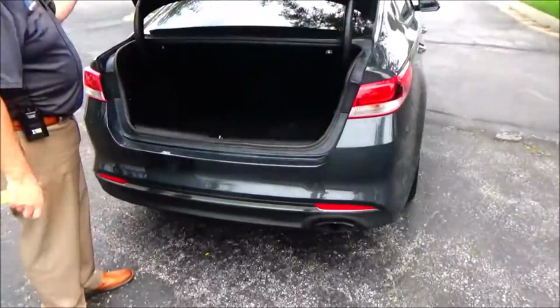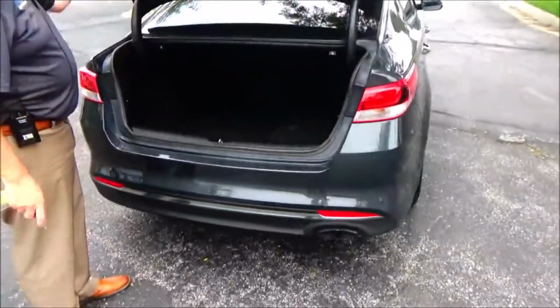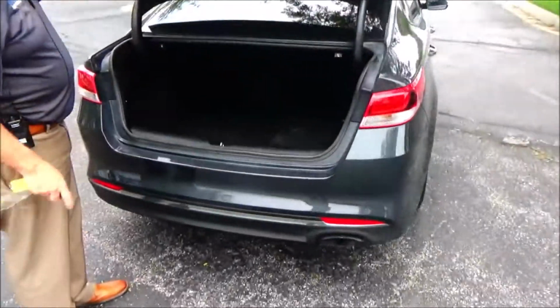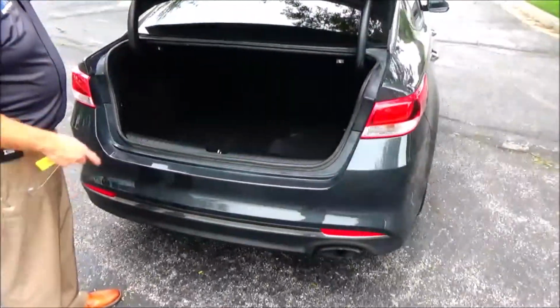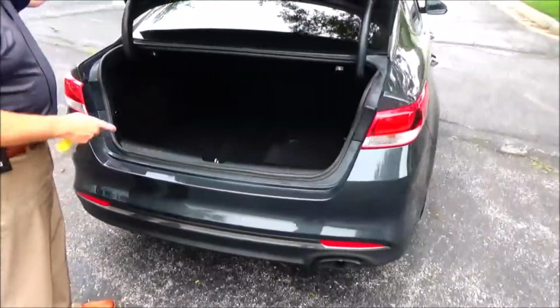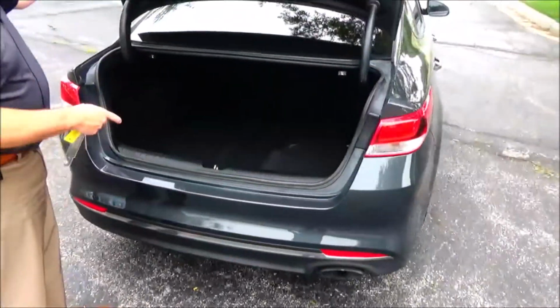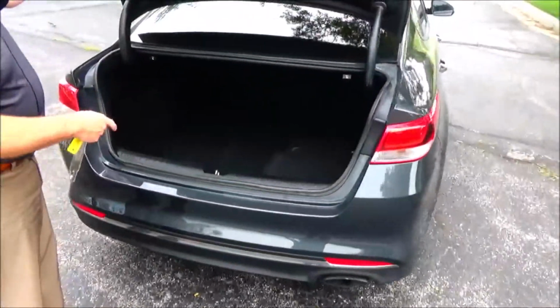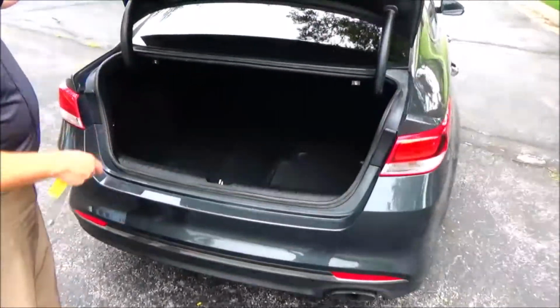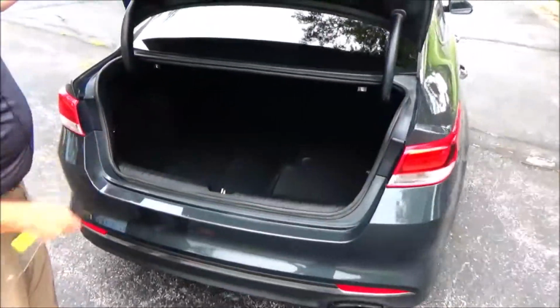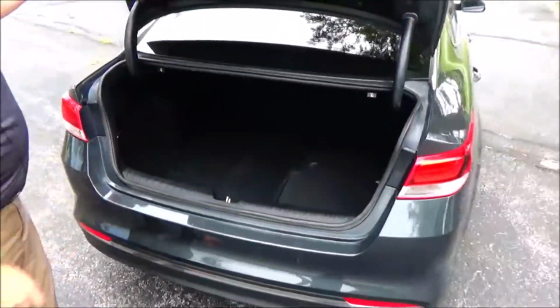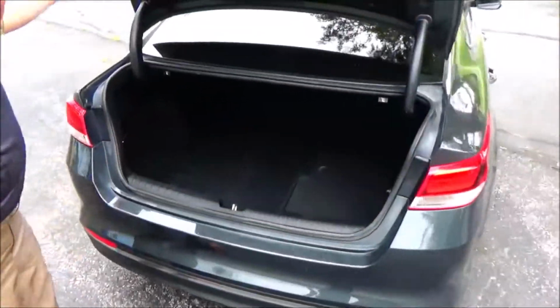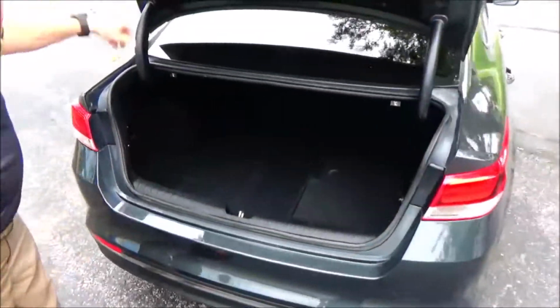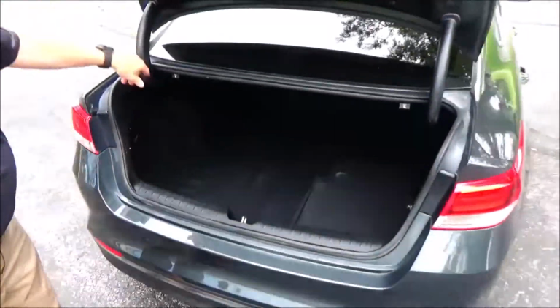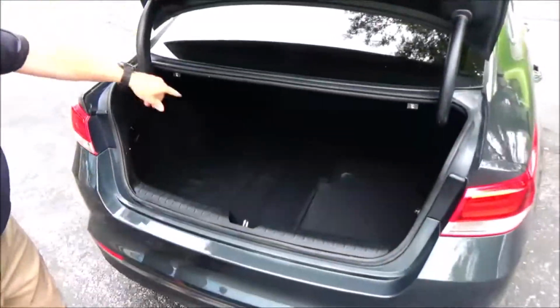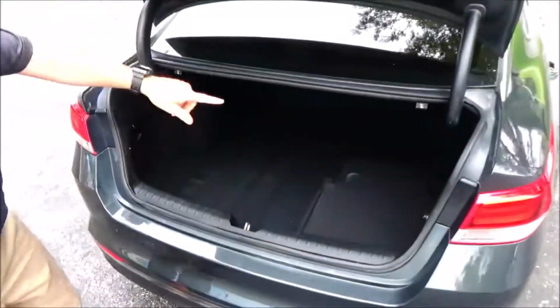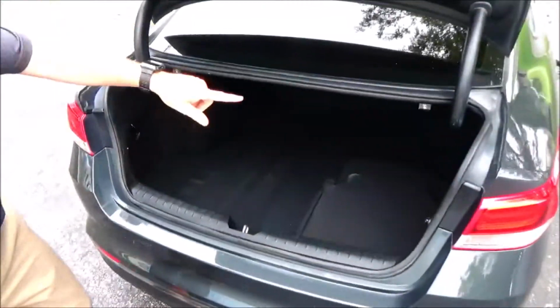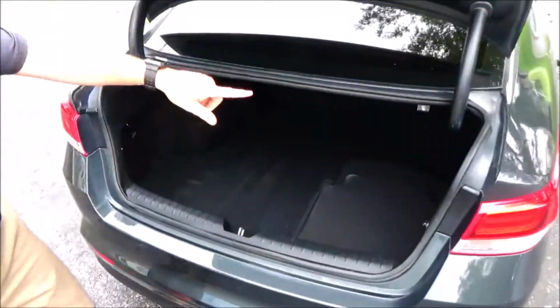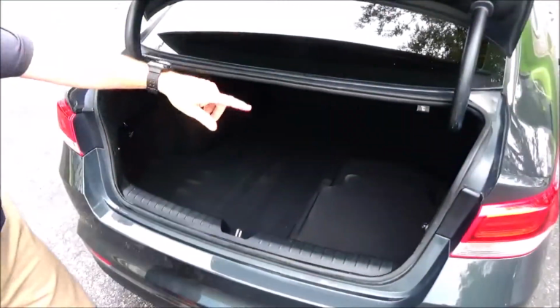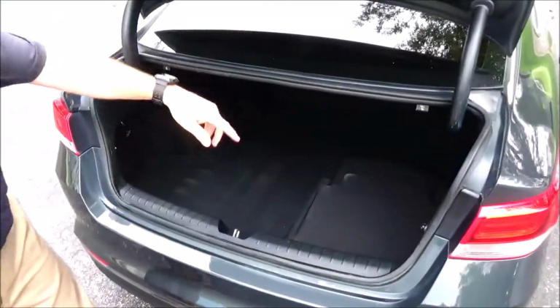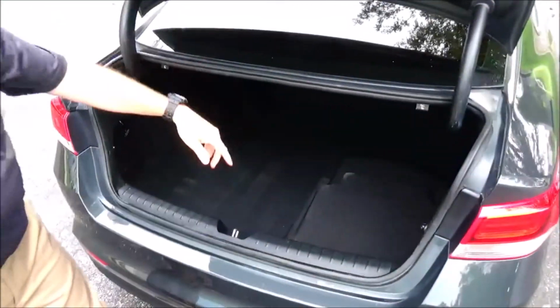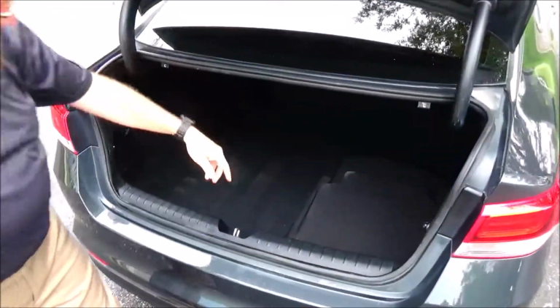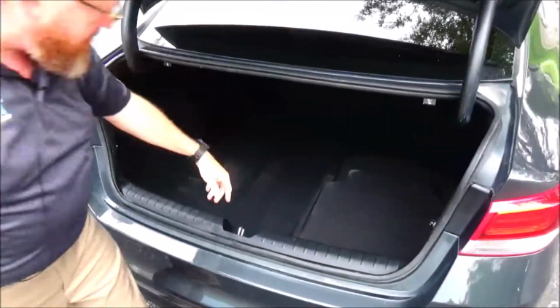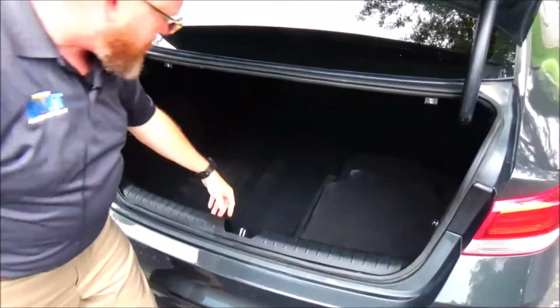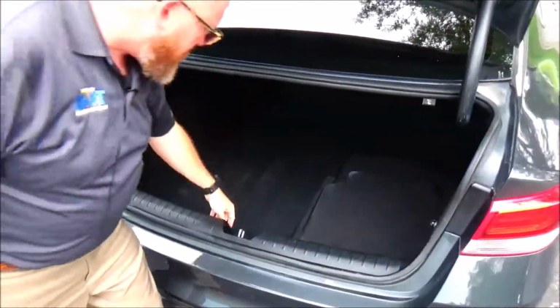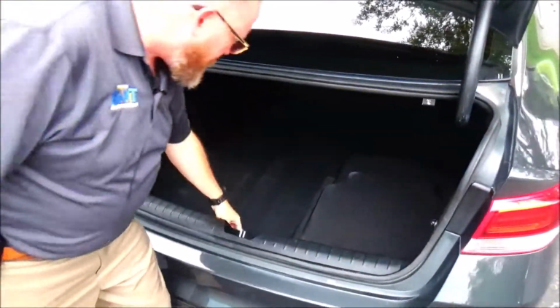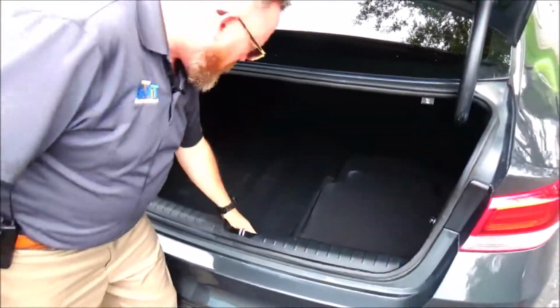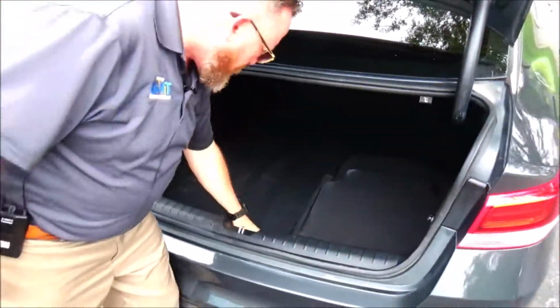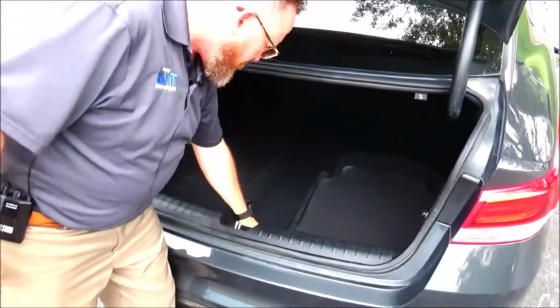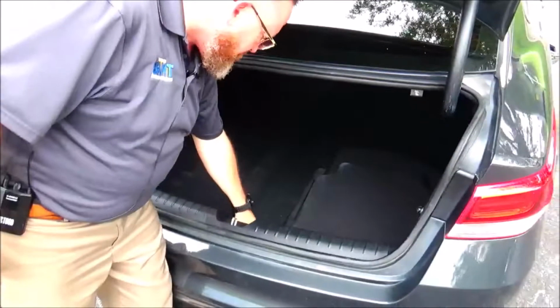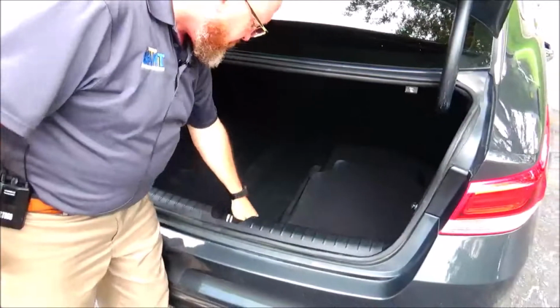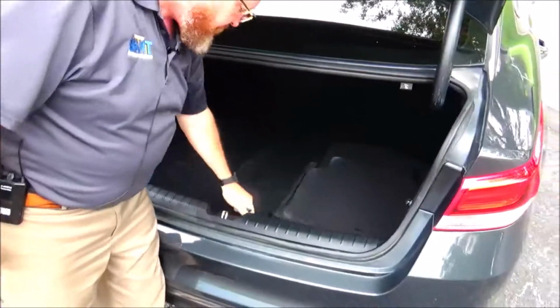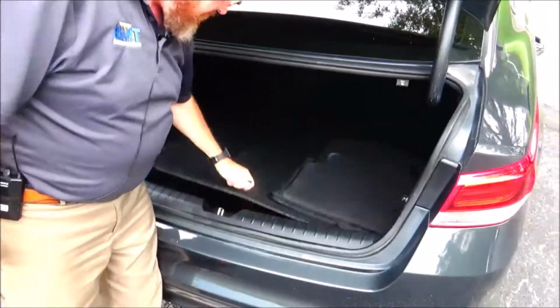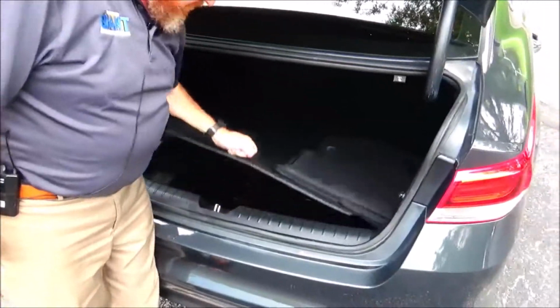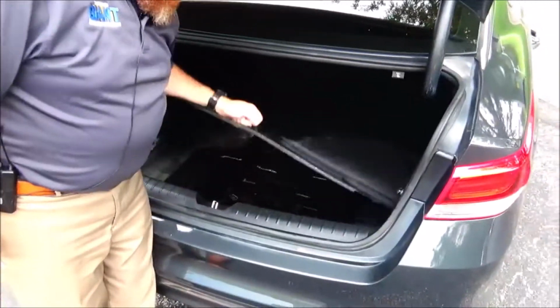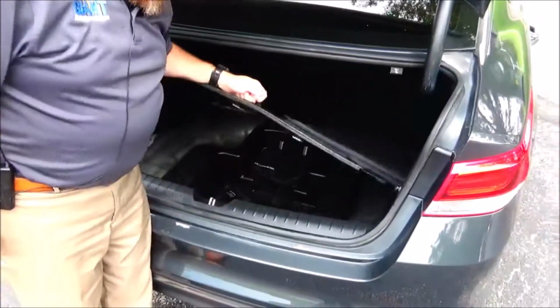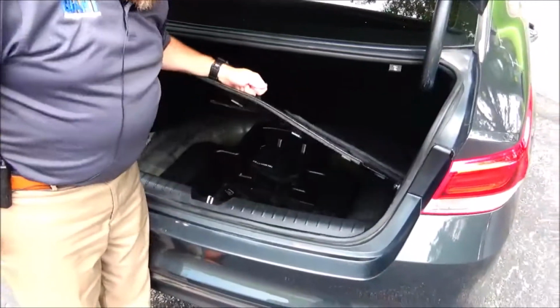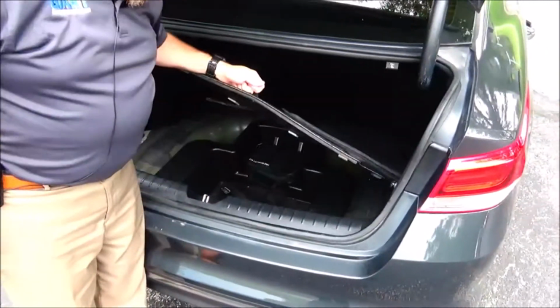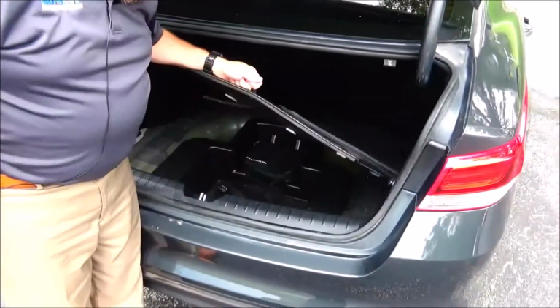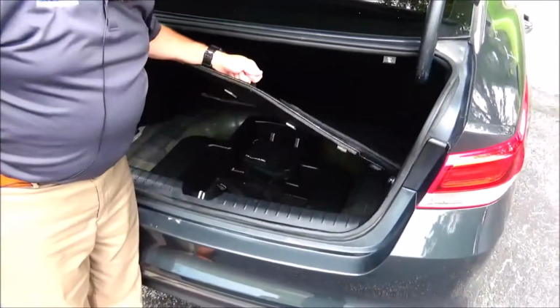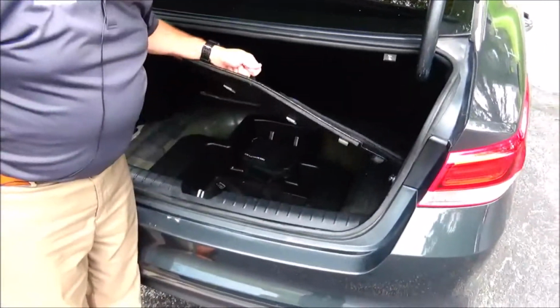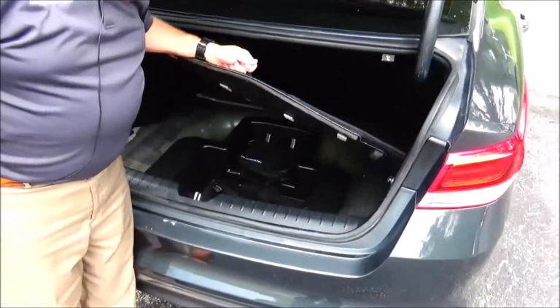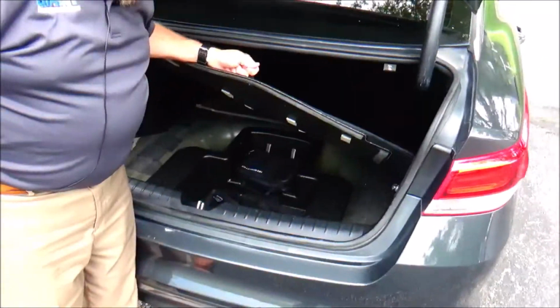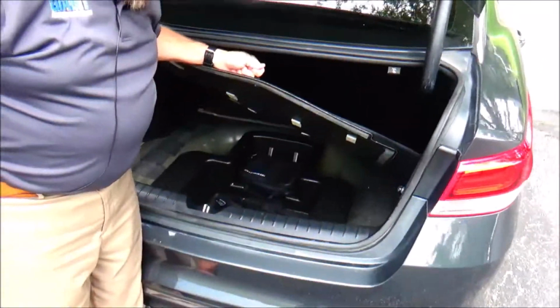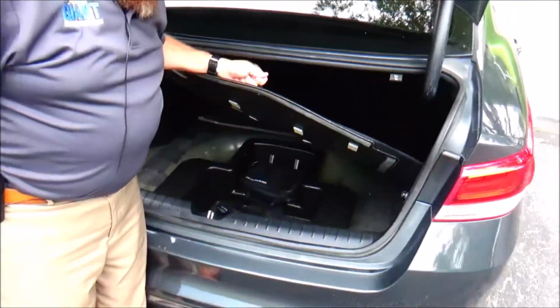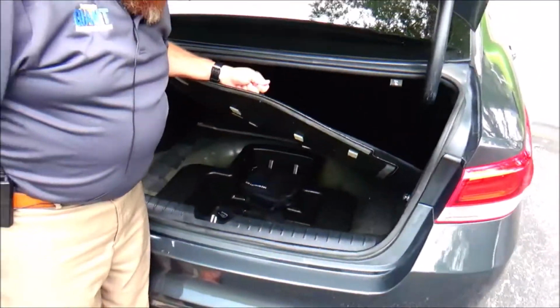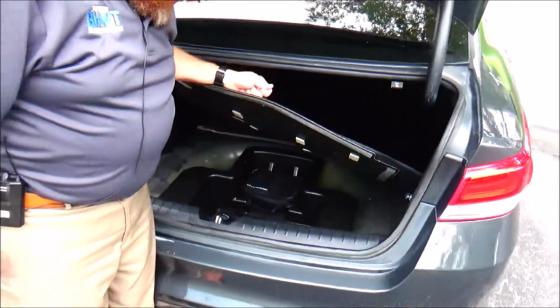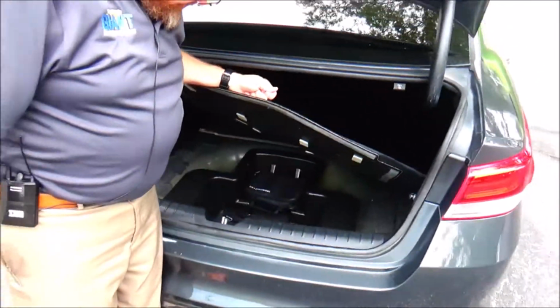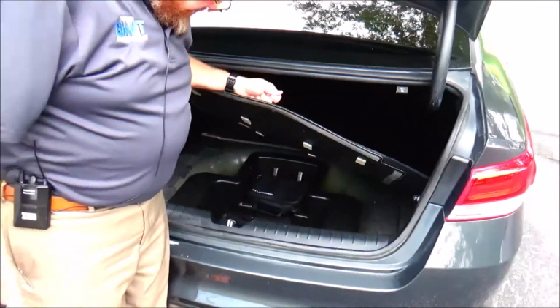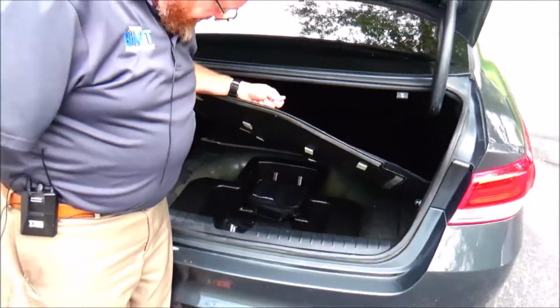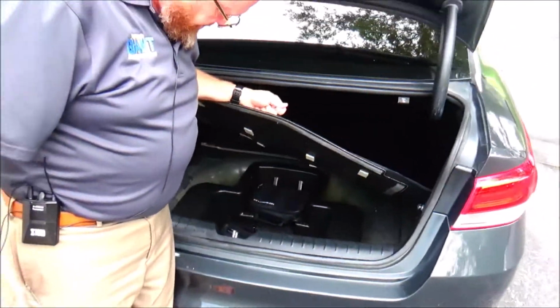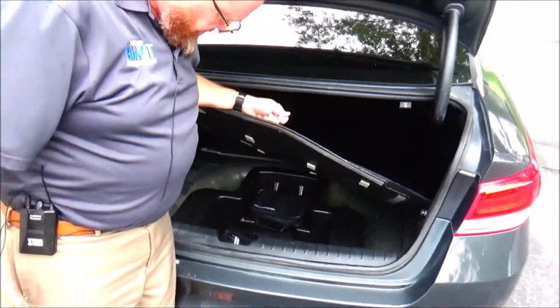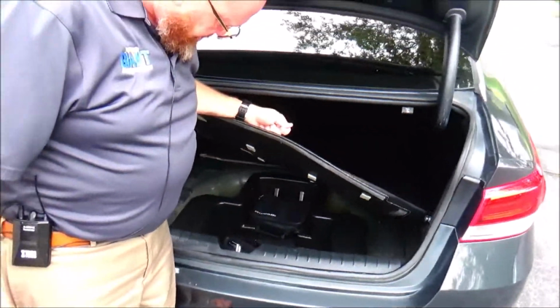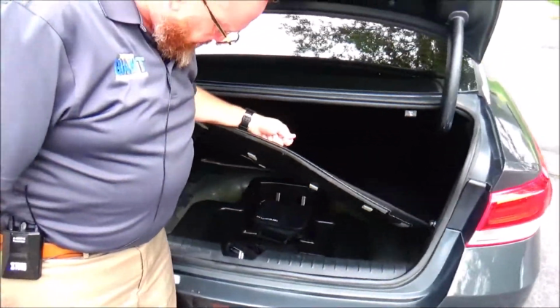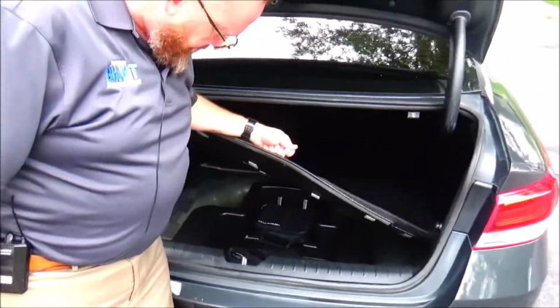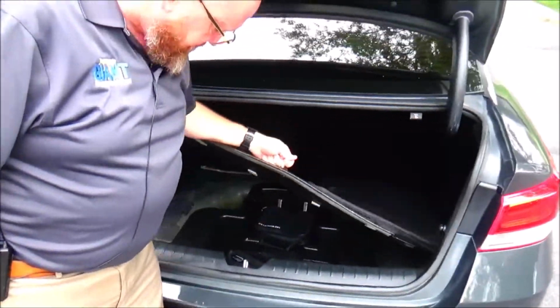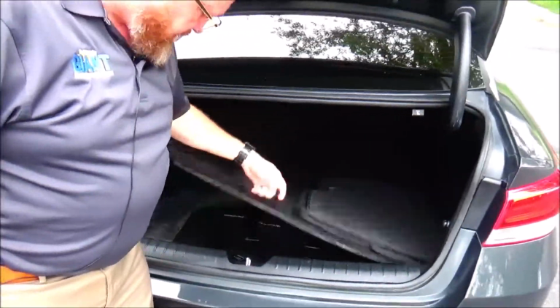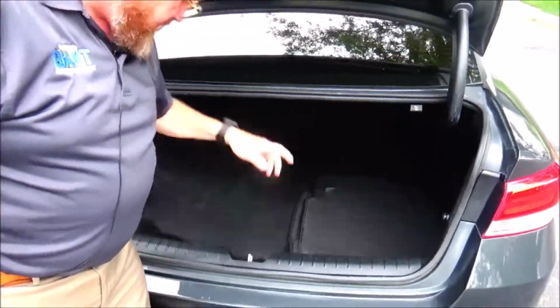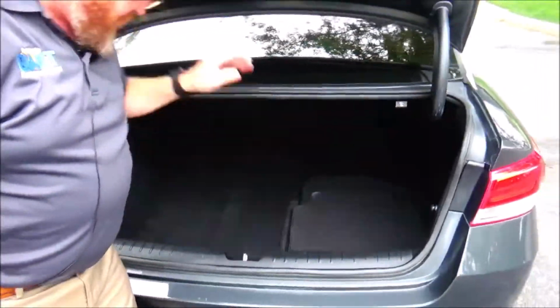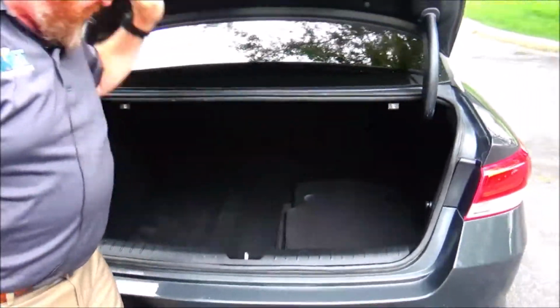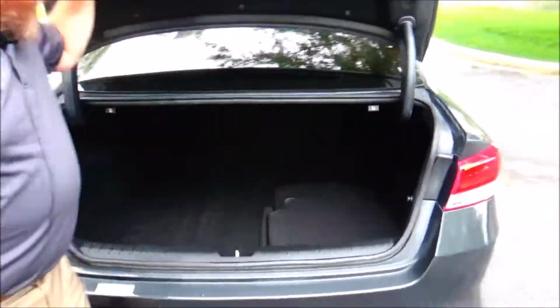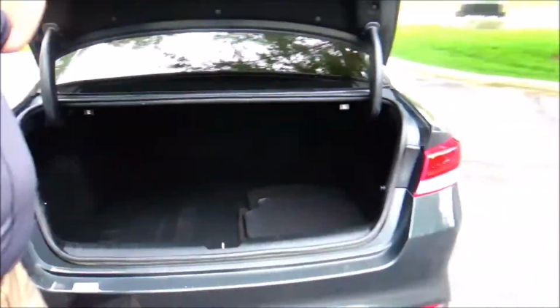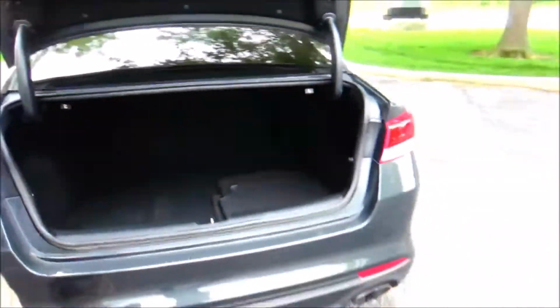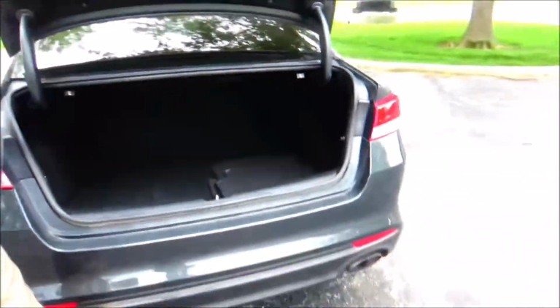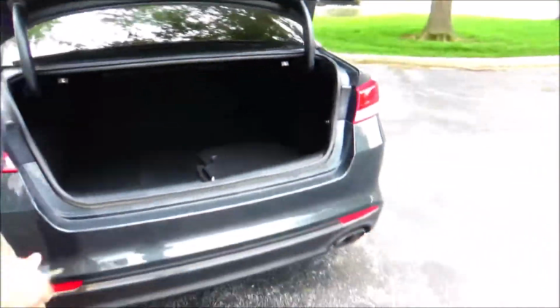All the mats are here, fold-down seats 60-40. Looks like a compressor — mobility kit included.